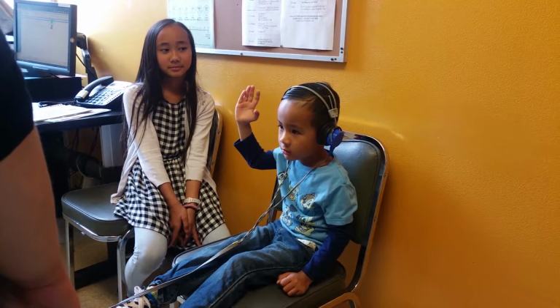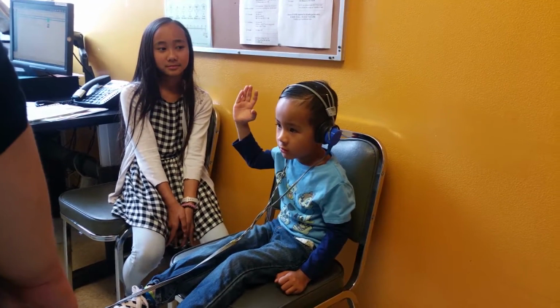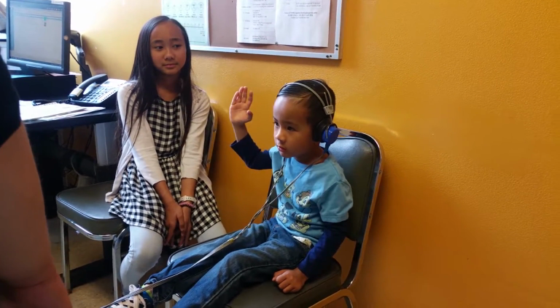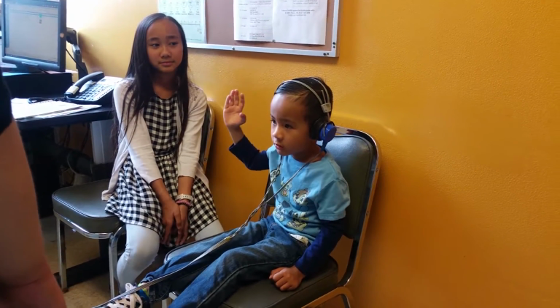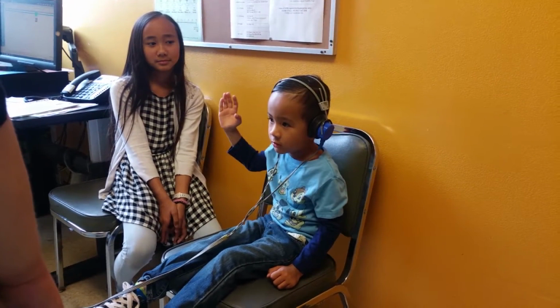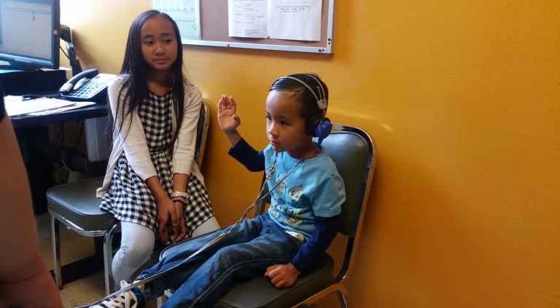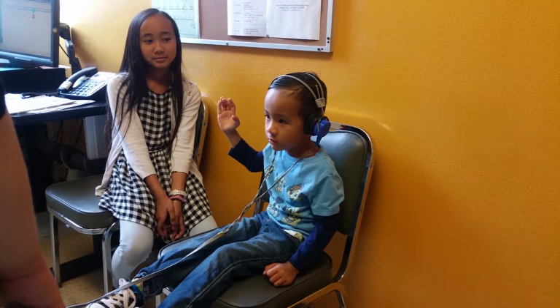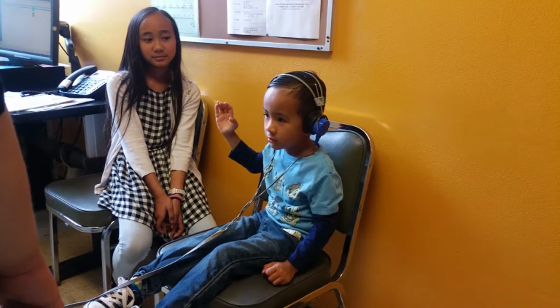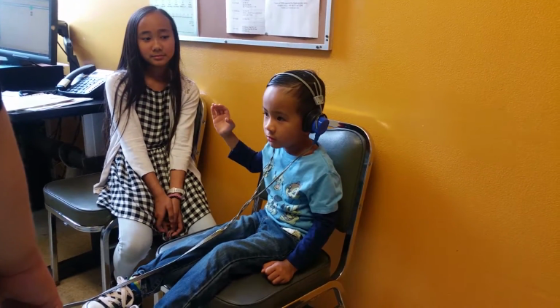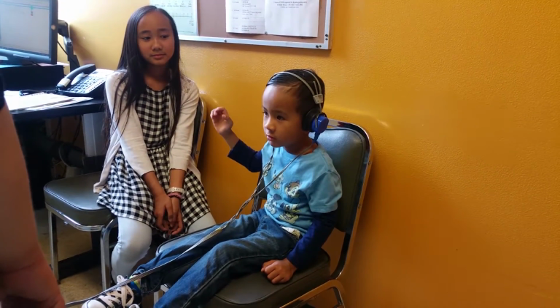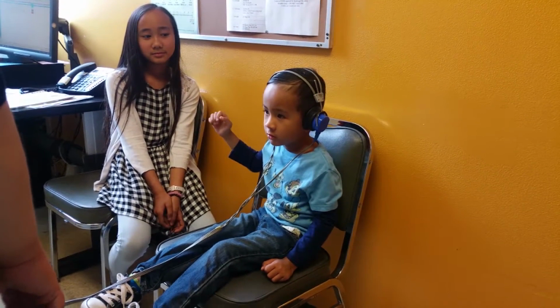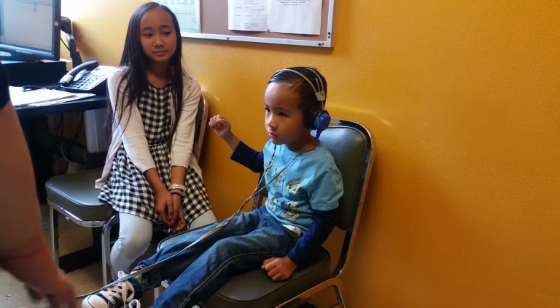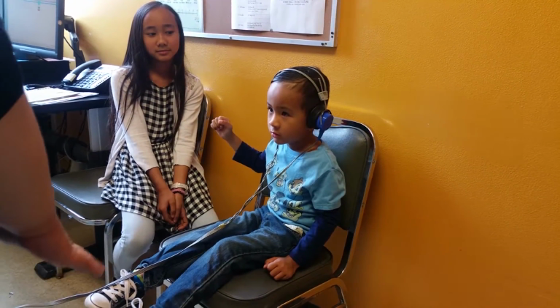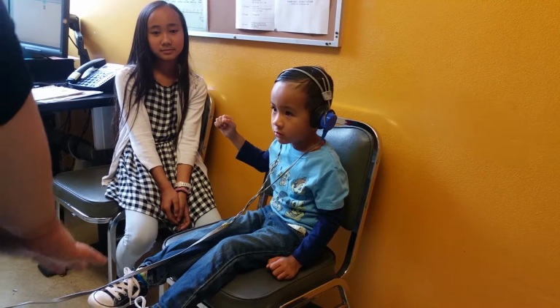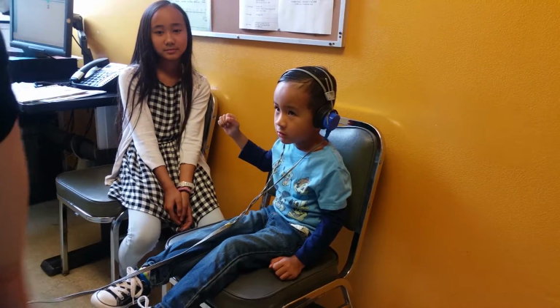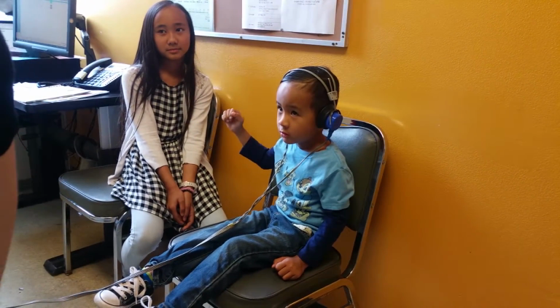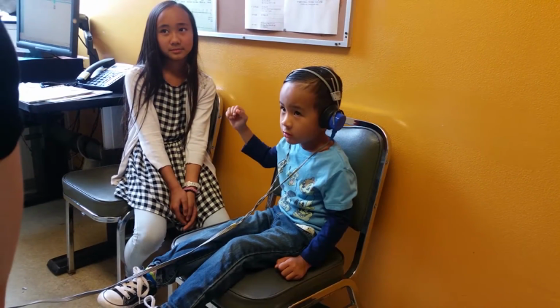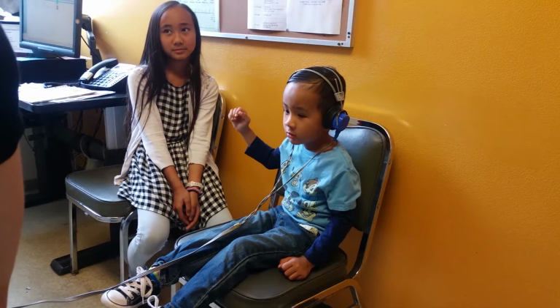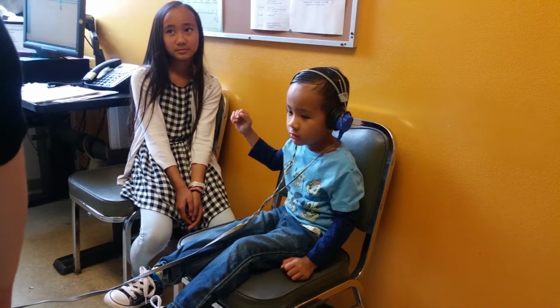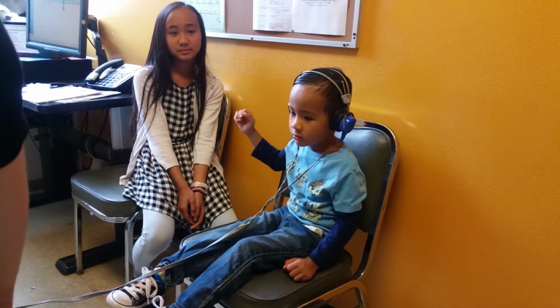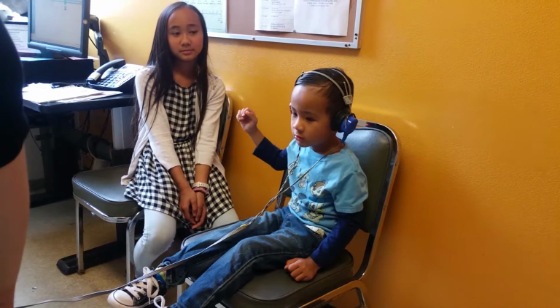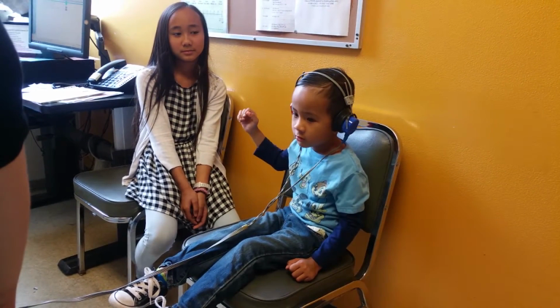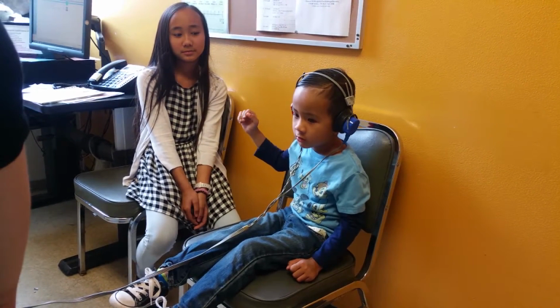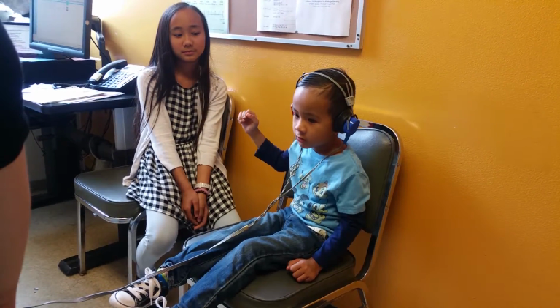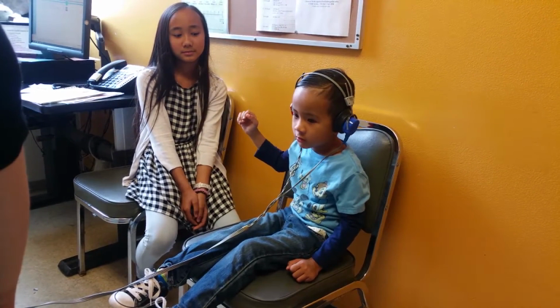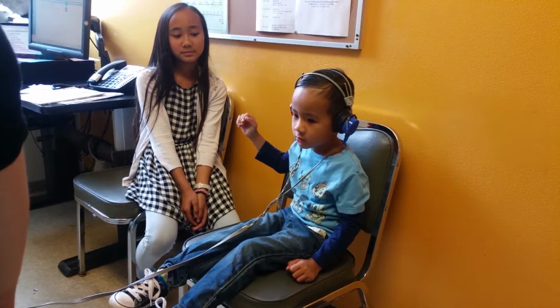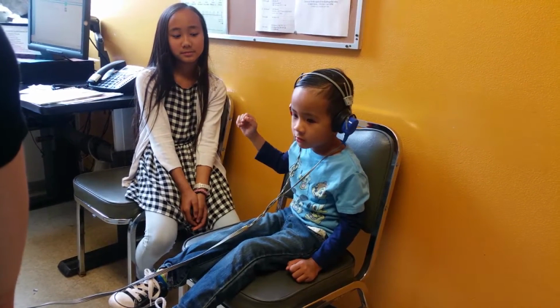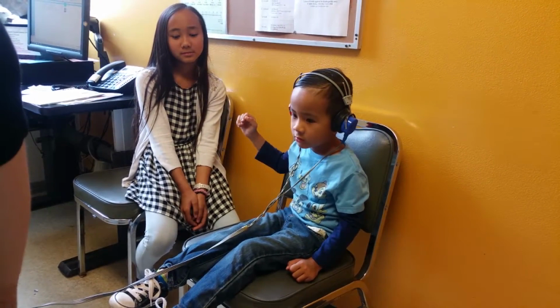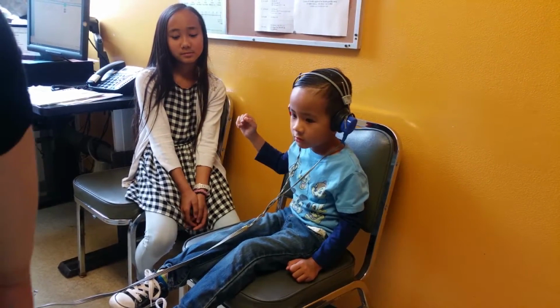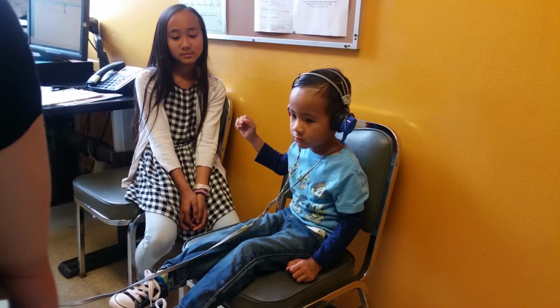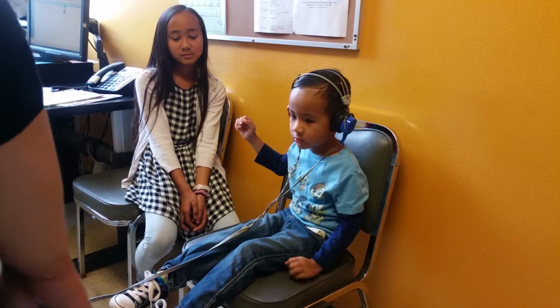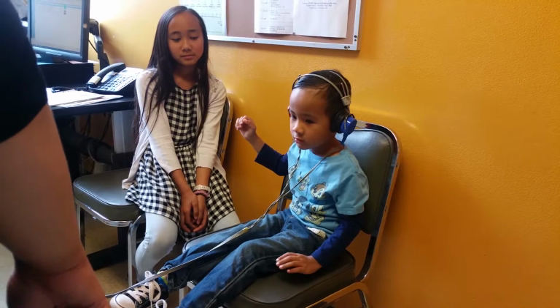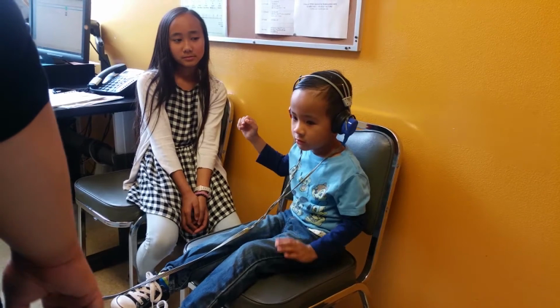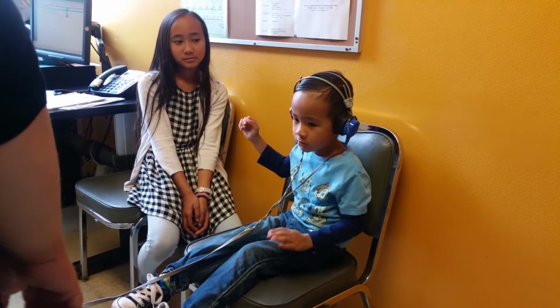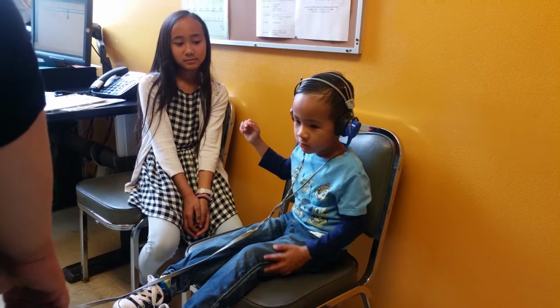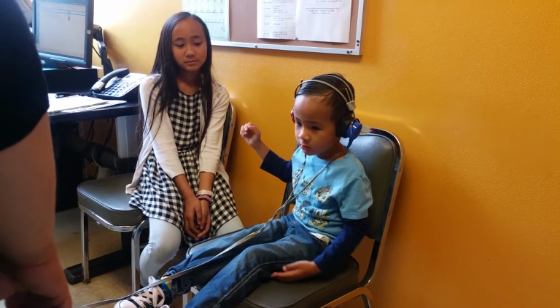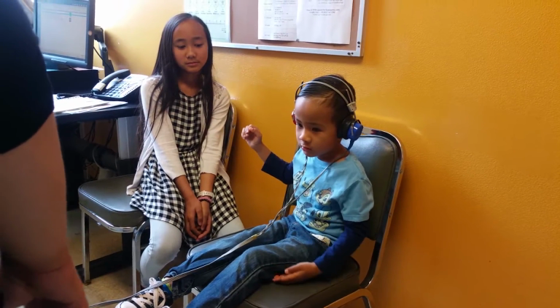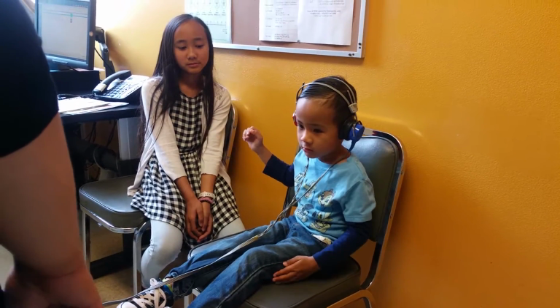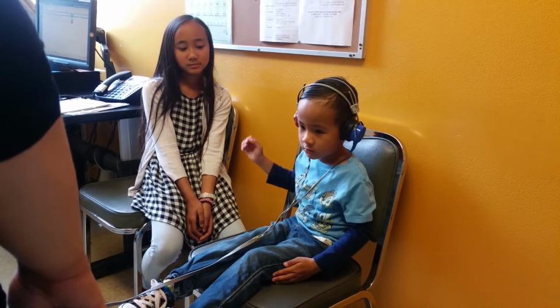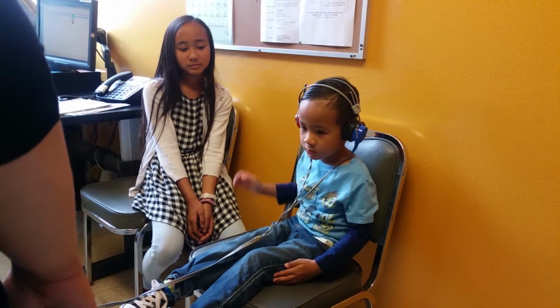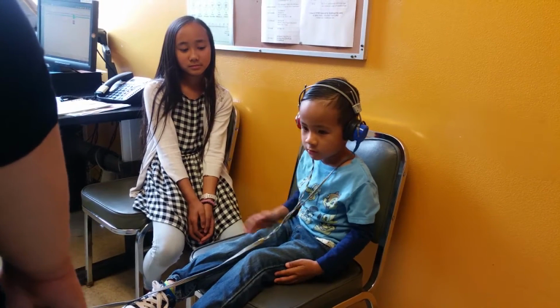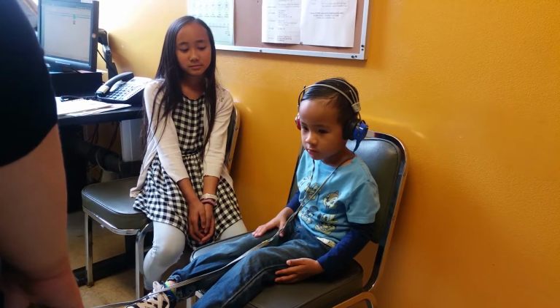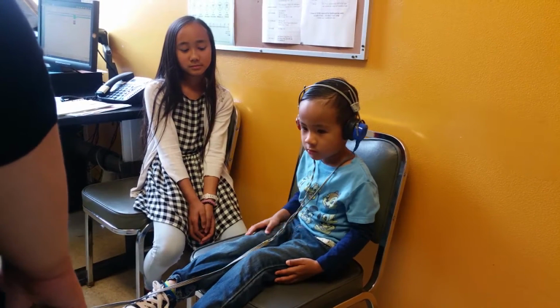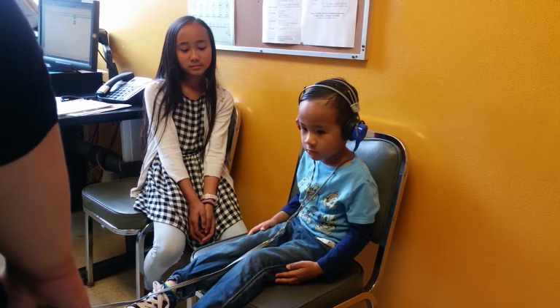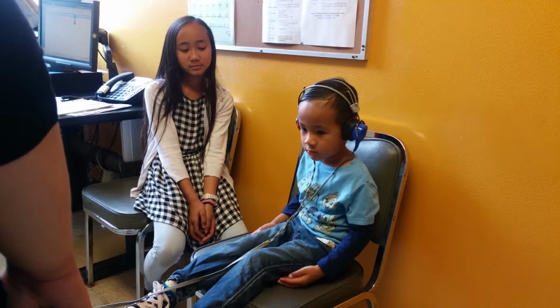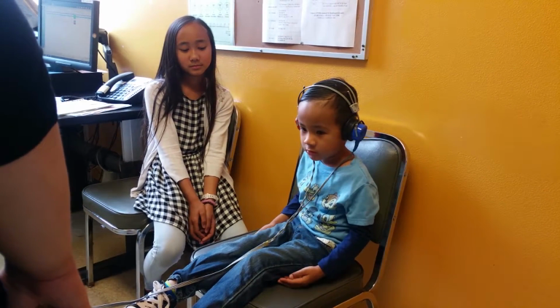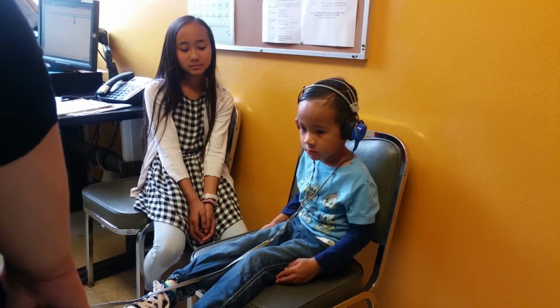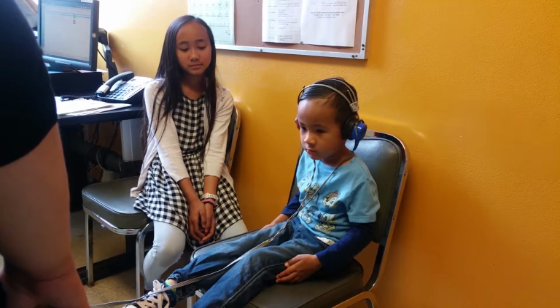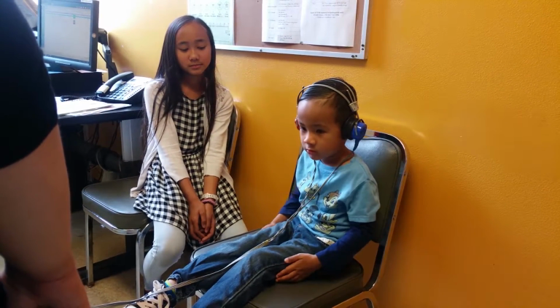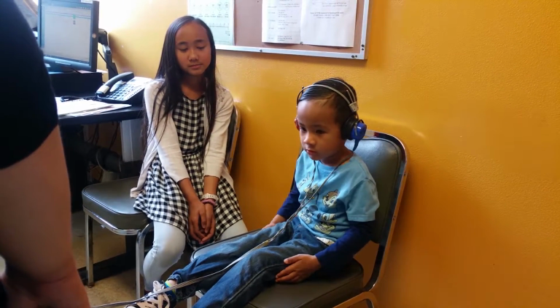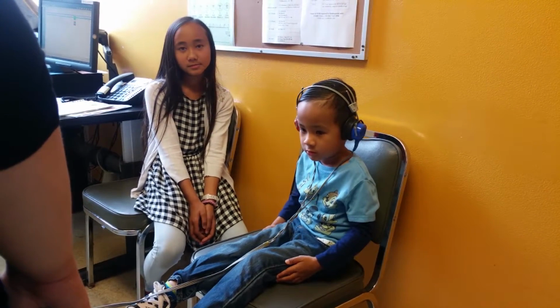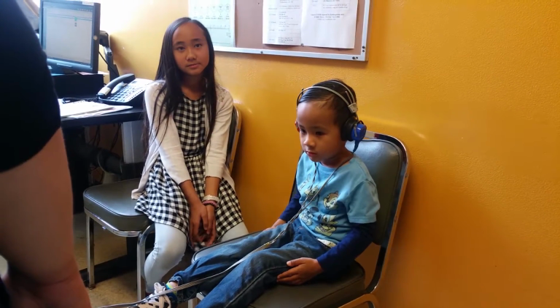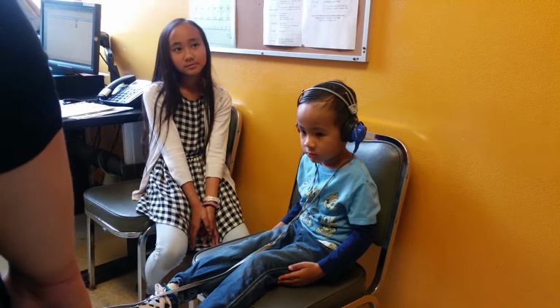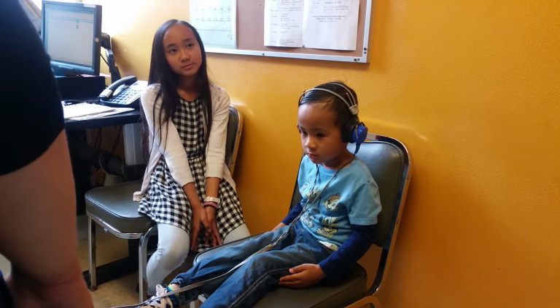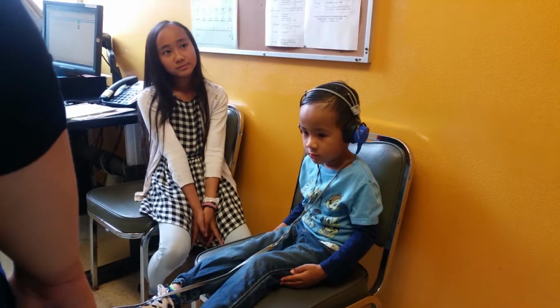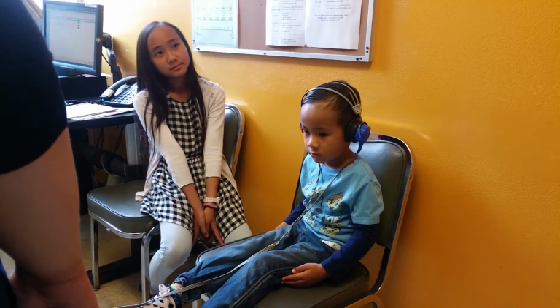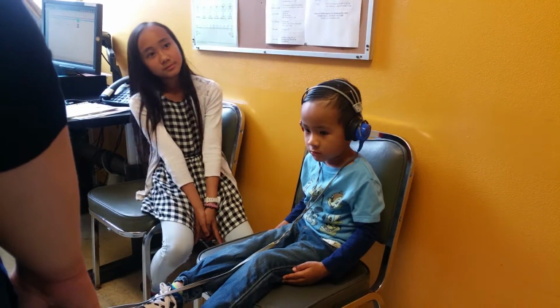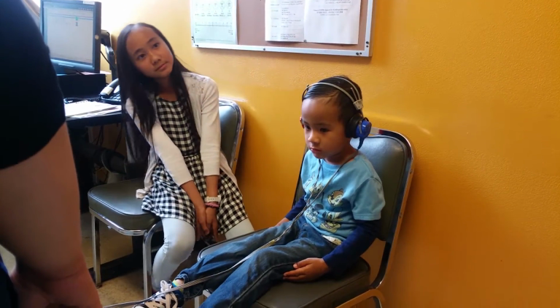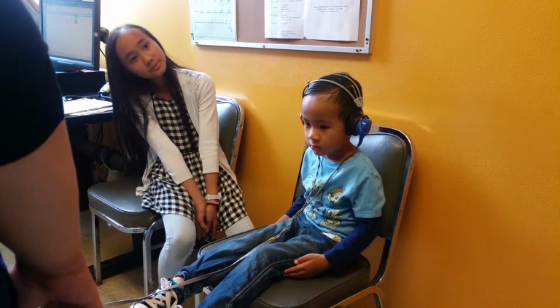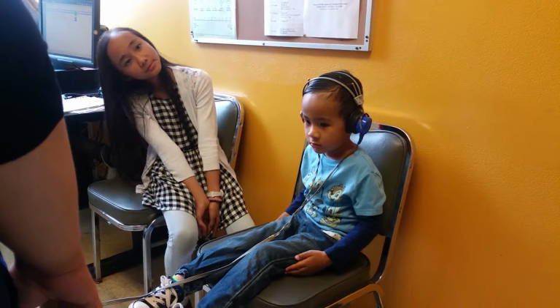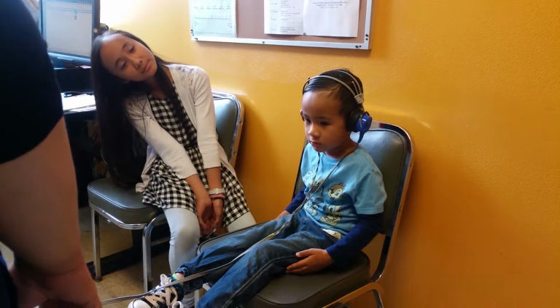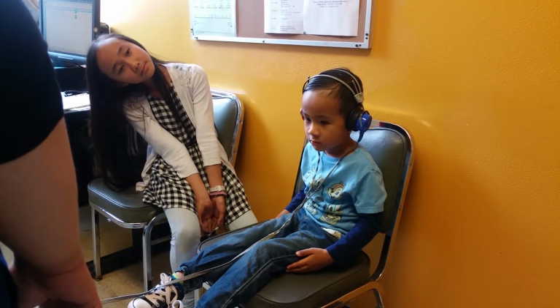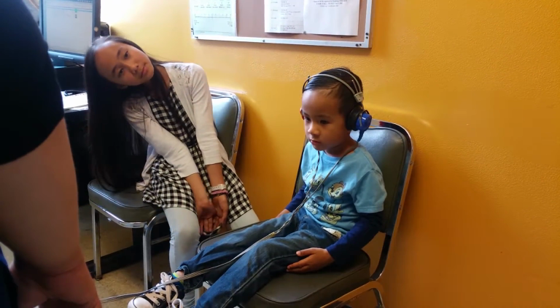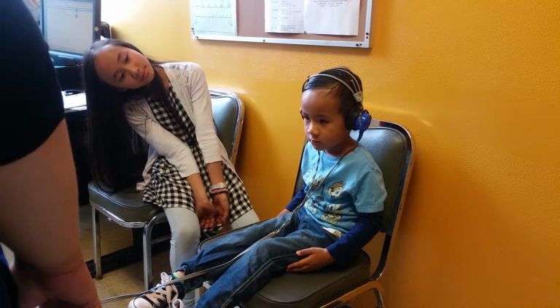Here we go again. Put your hands down. If you hear it on the other side, raise your hand.